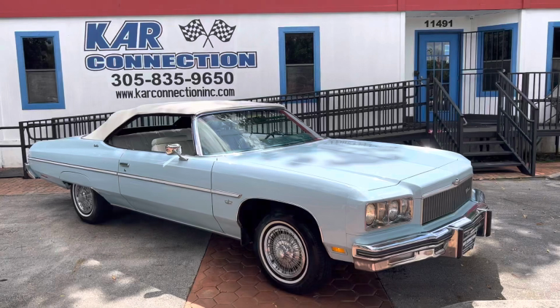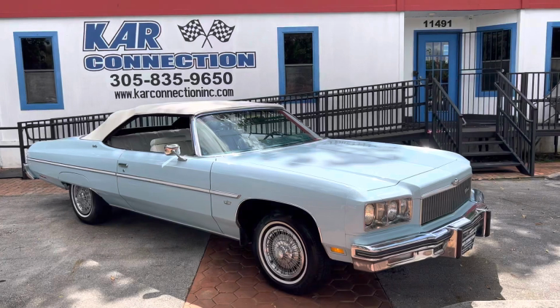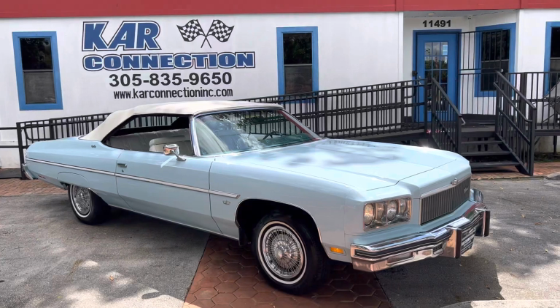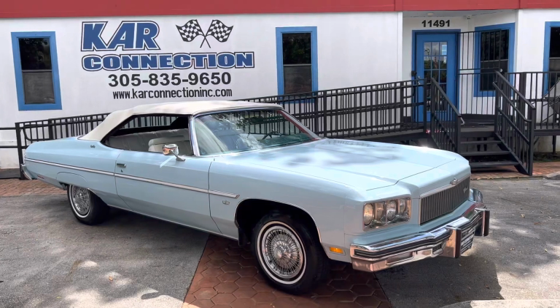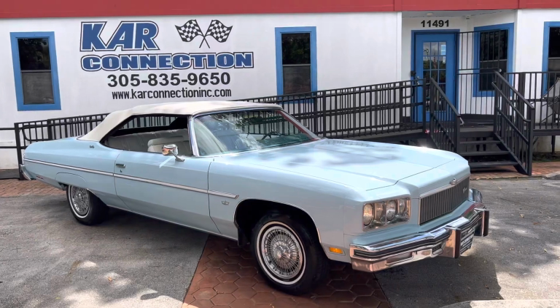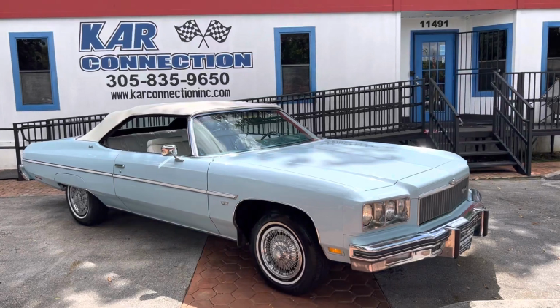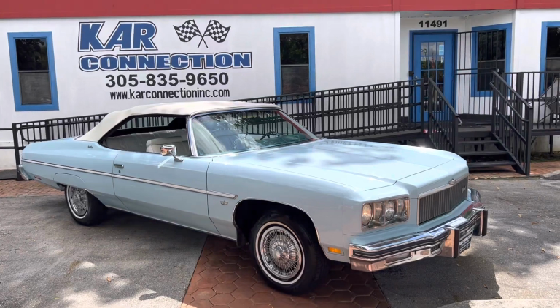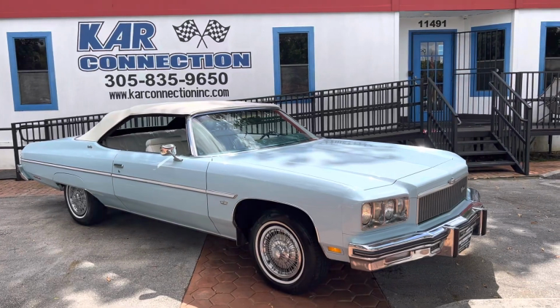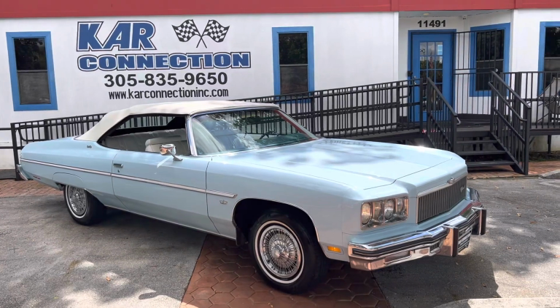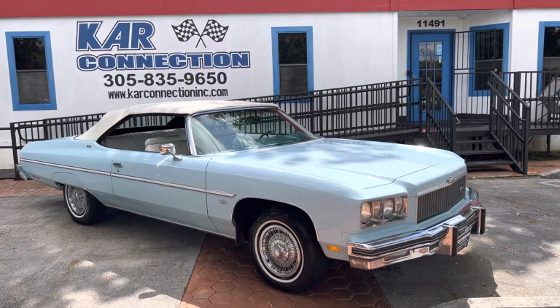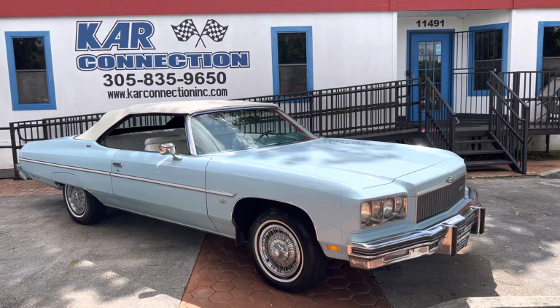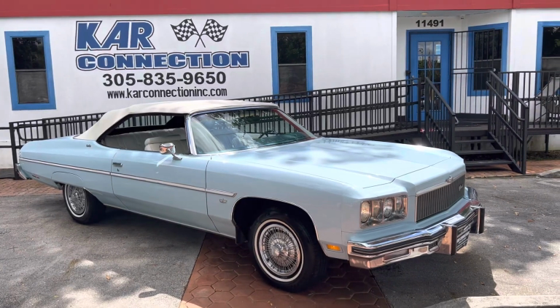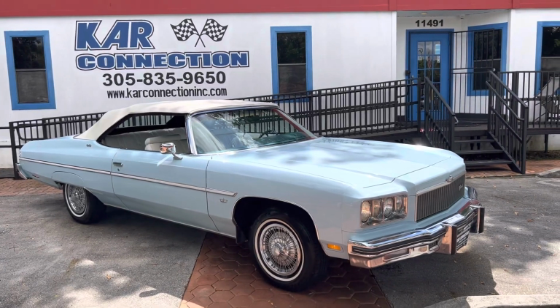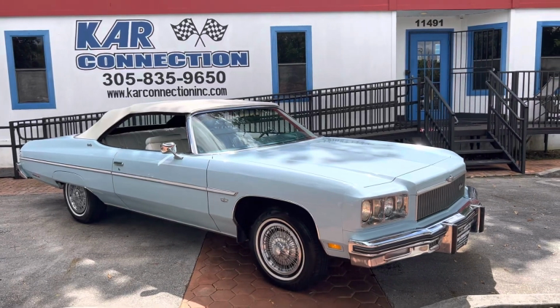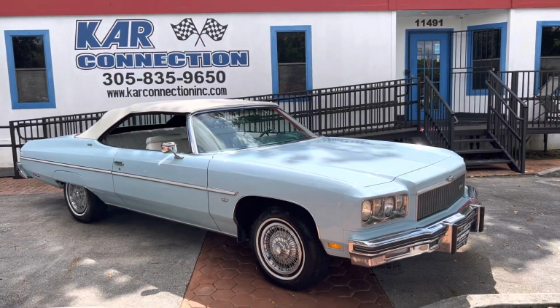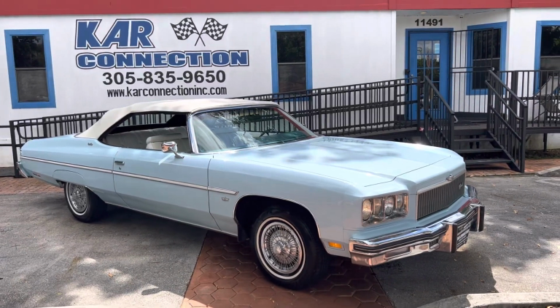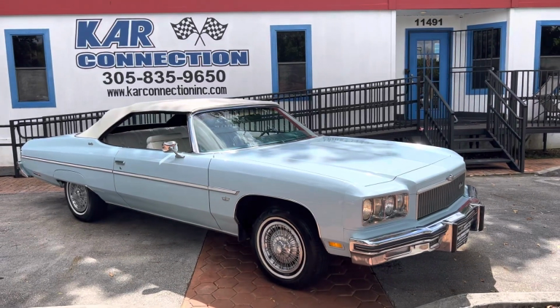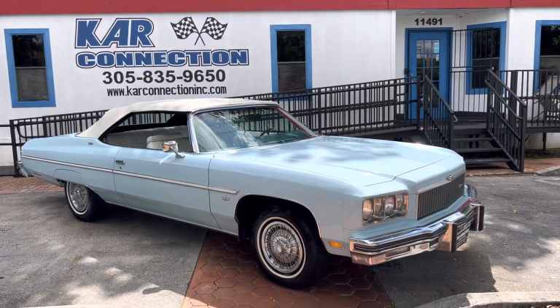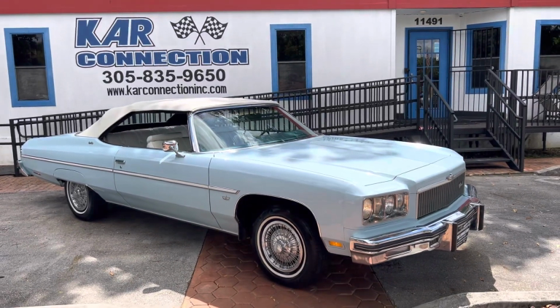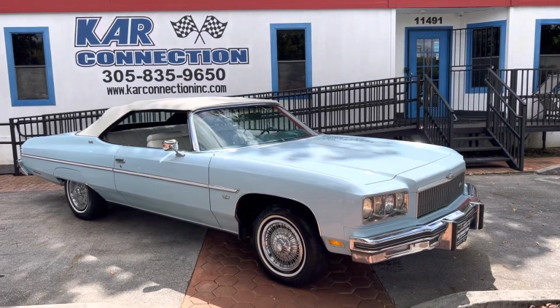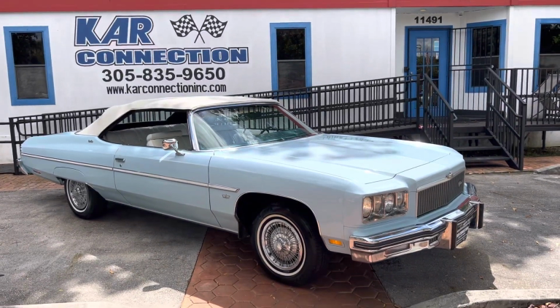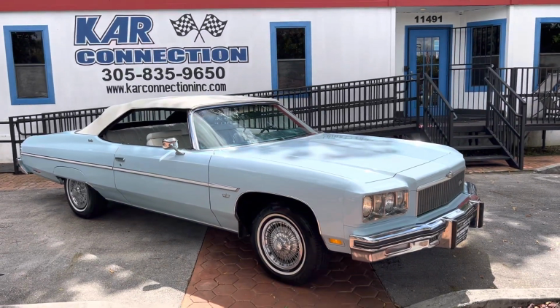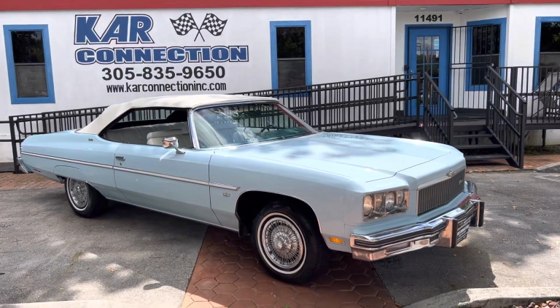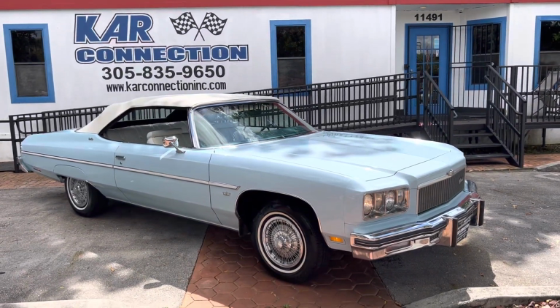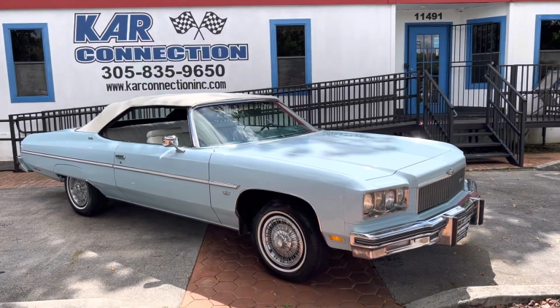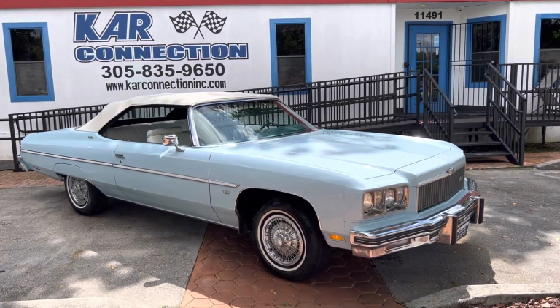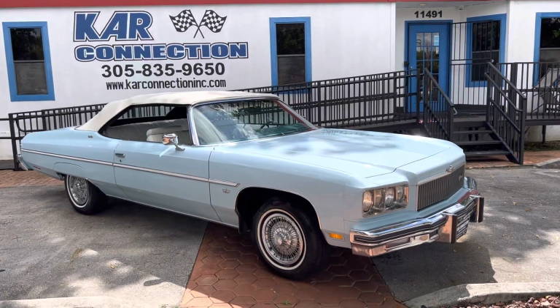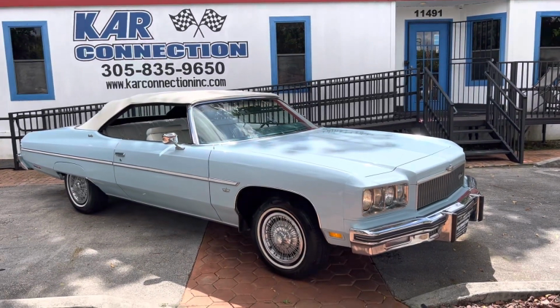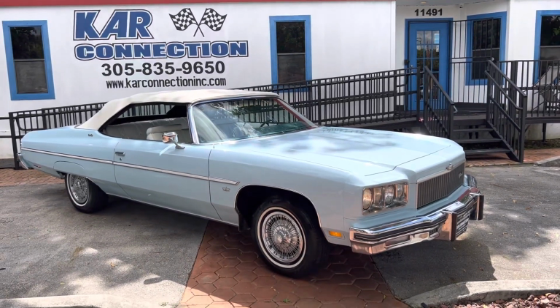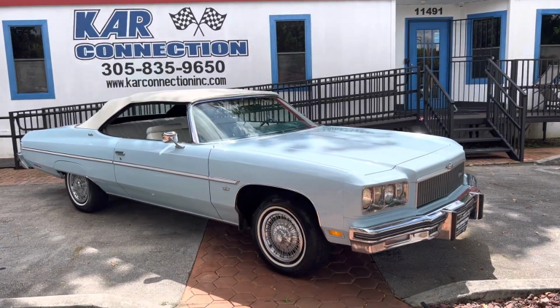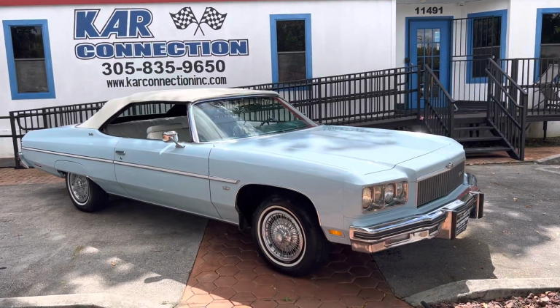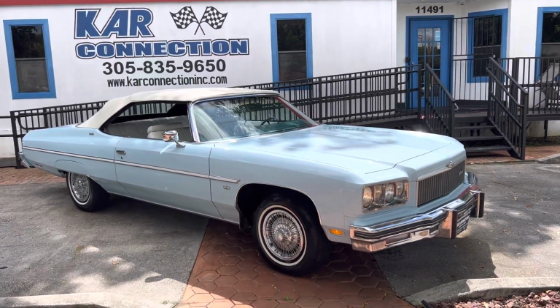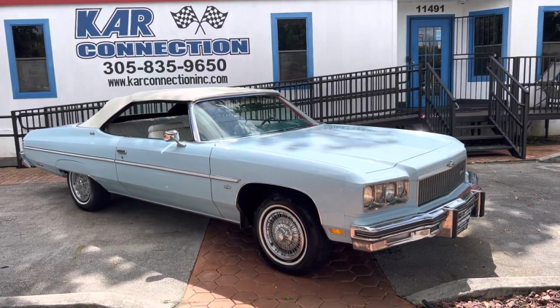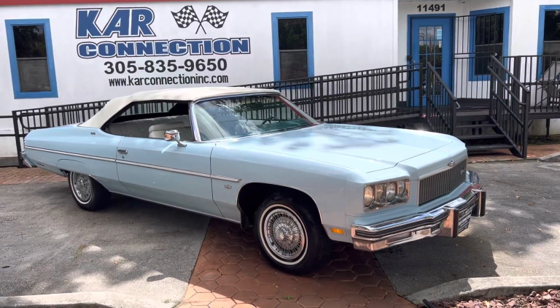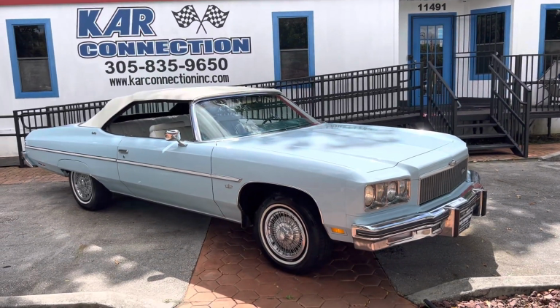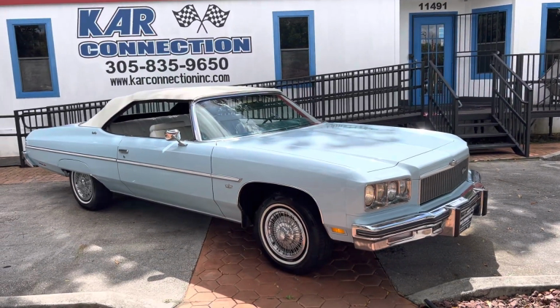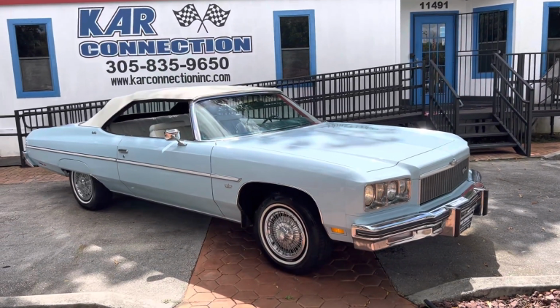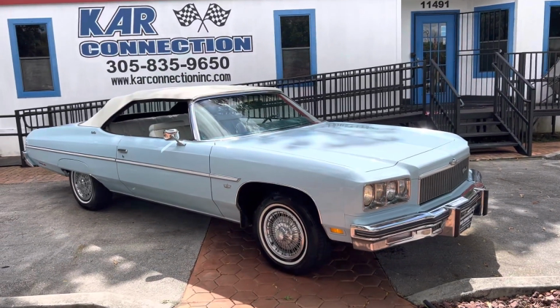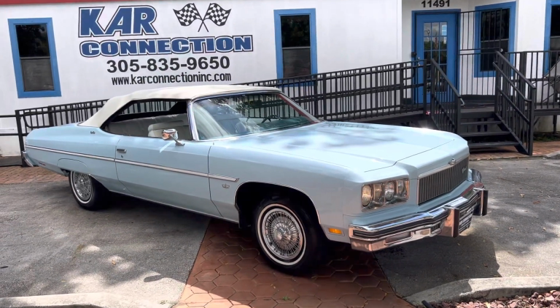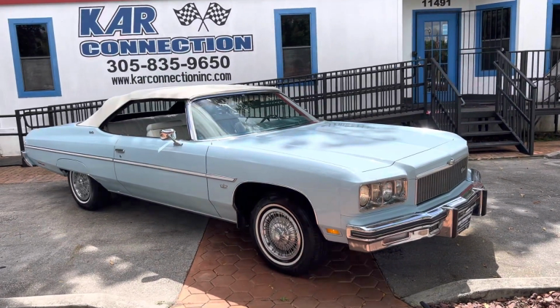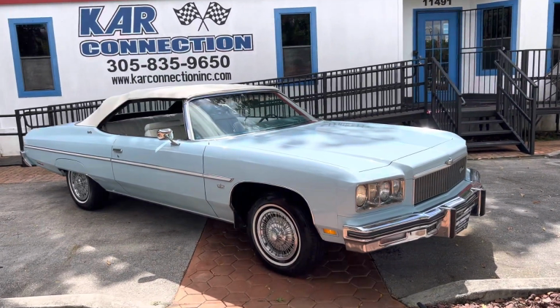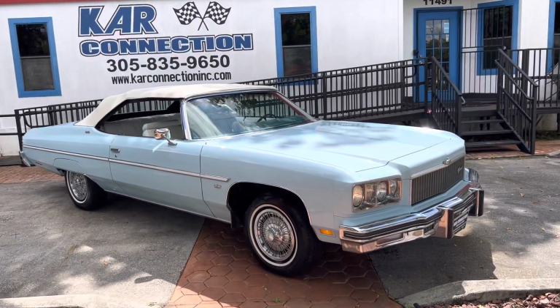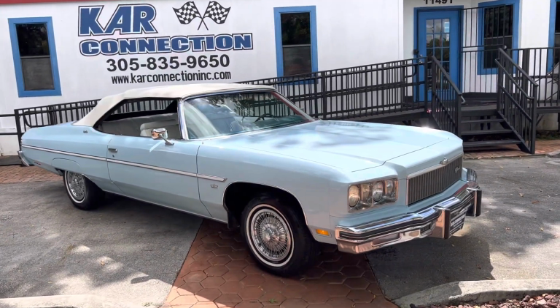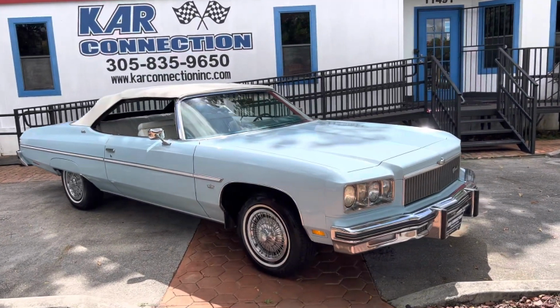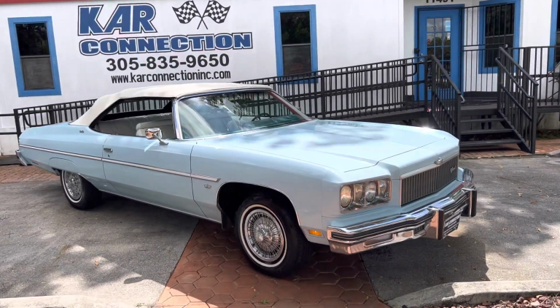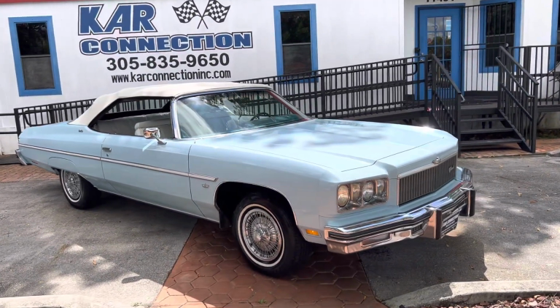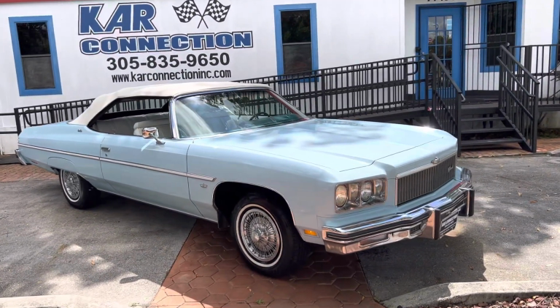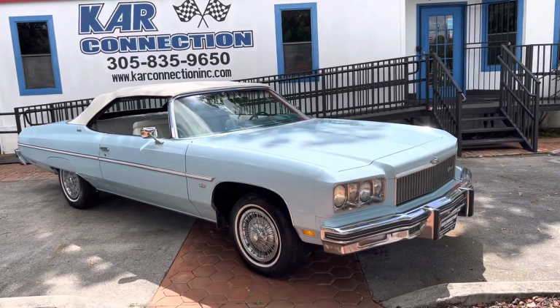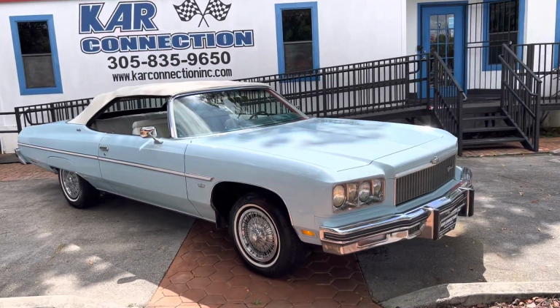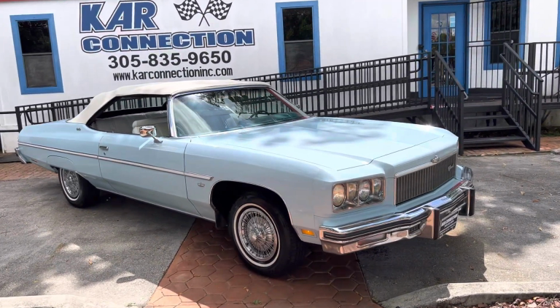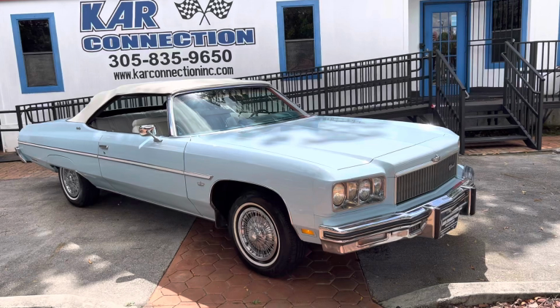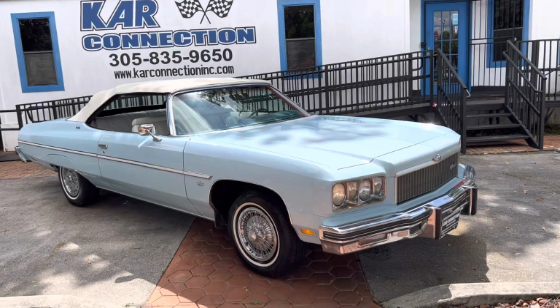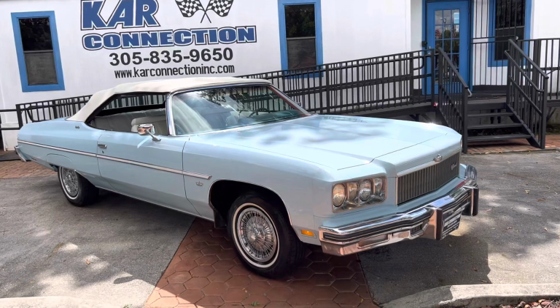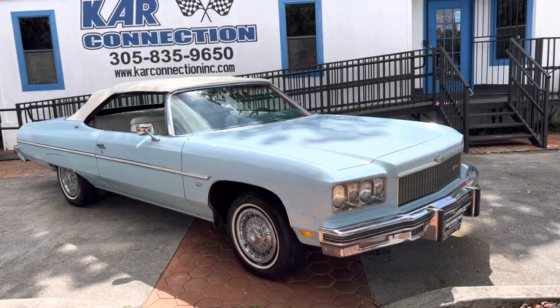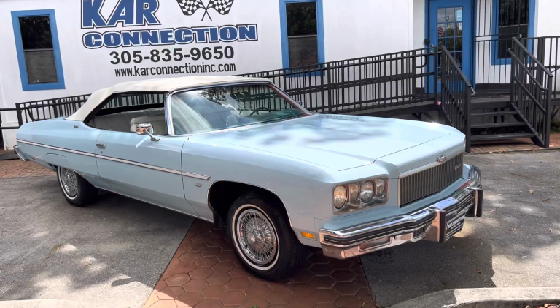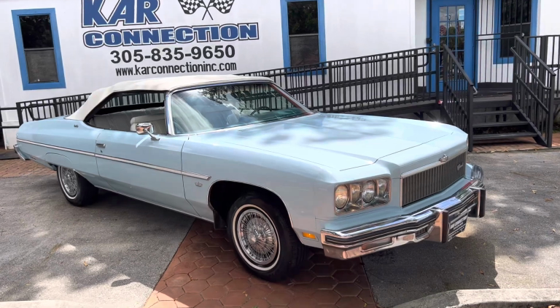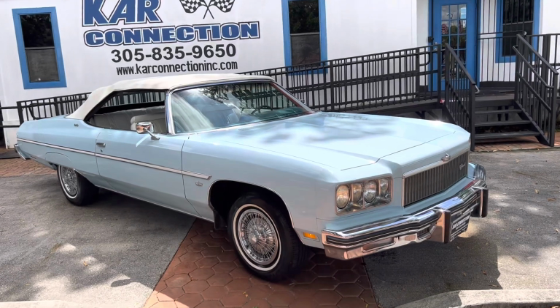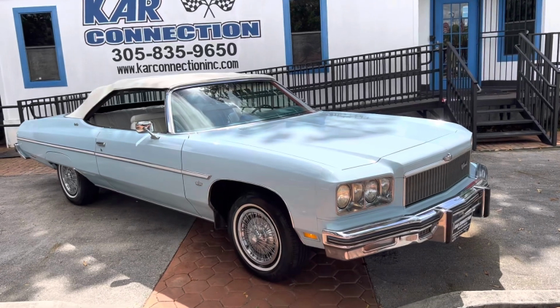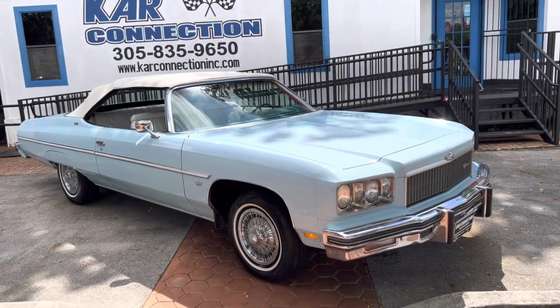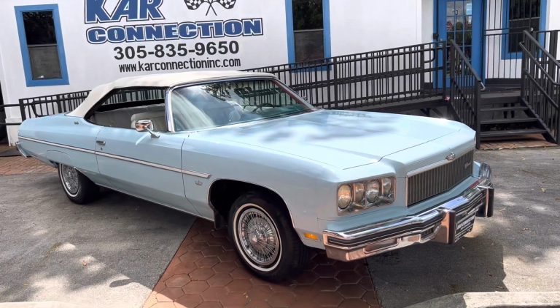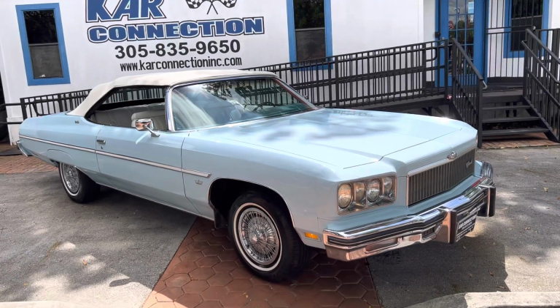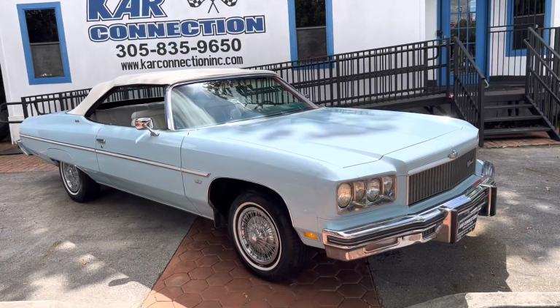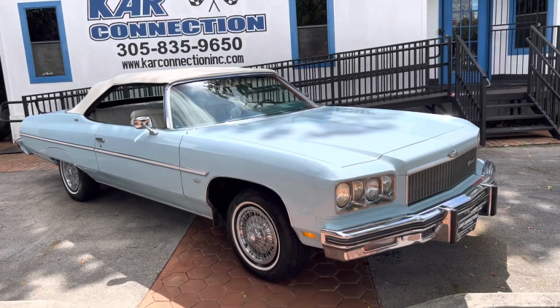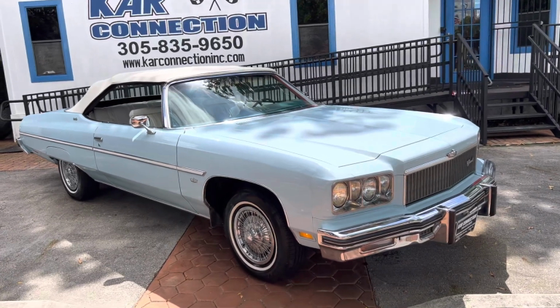All right, here we go again. 1975 Chevrolet Caprice Classic Convertible.